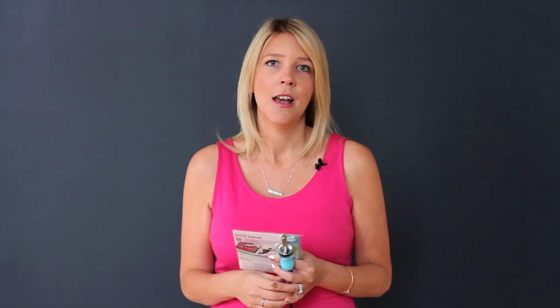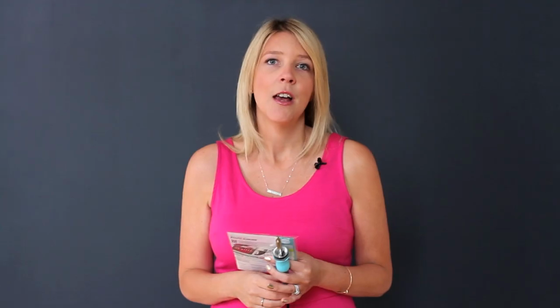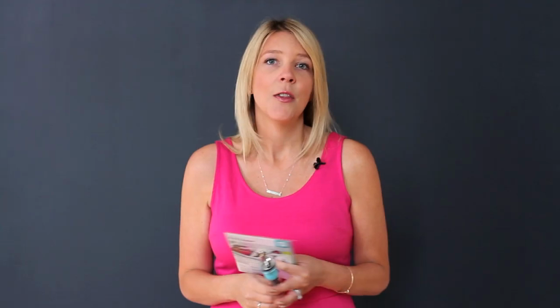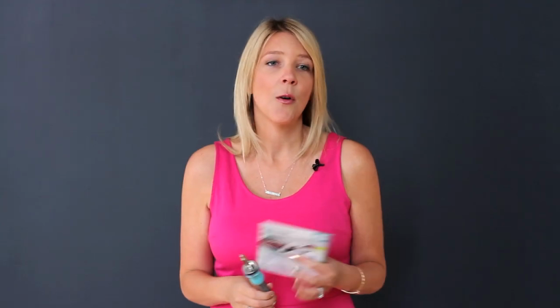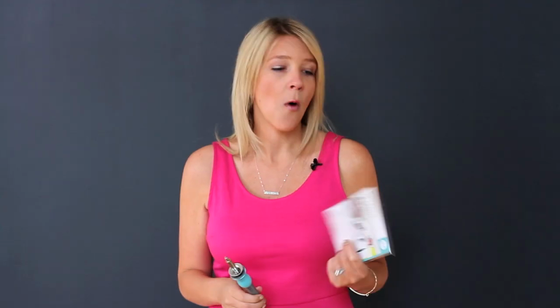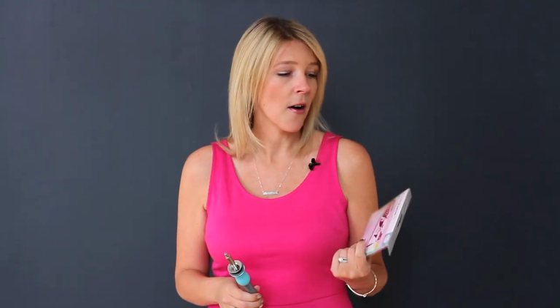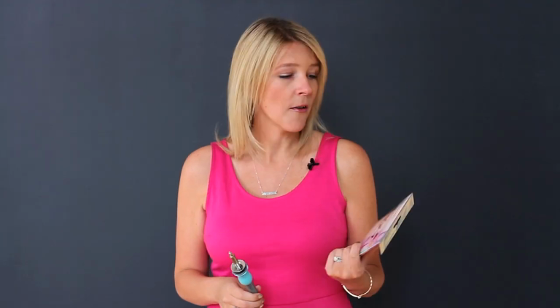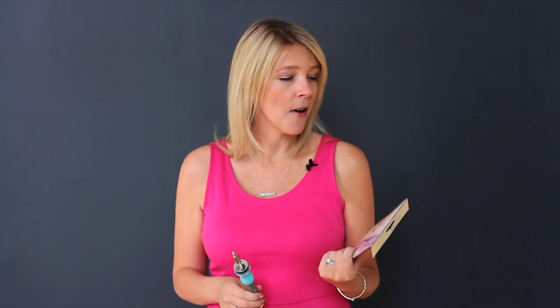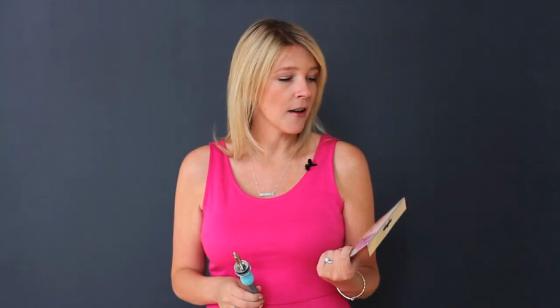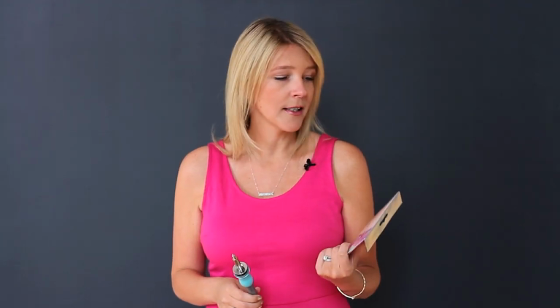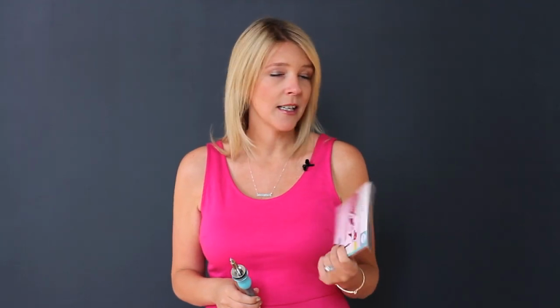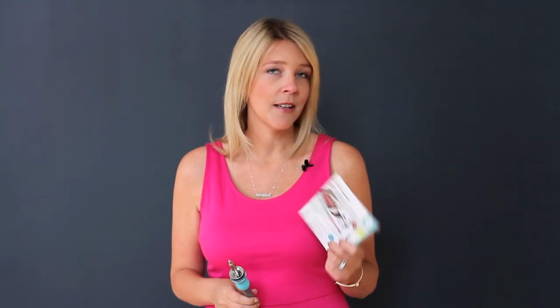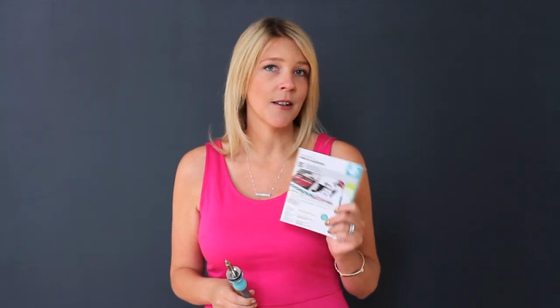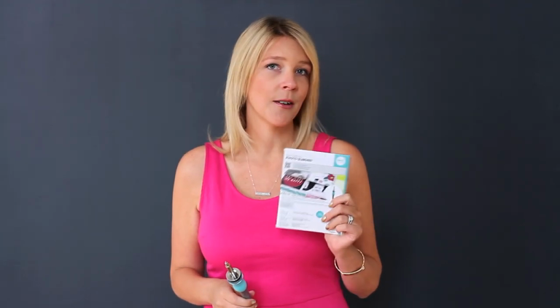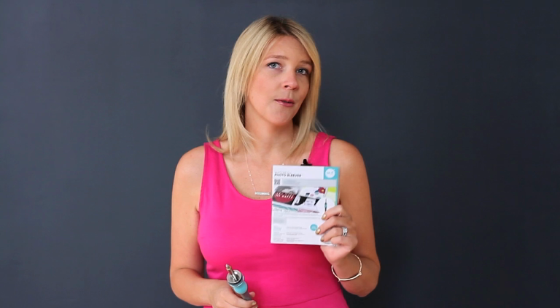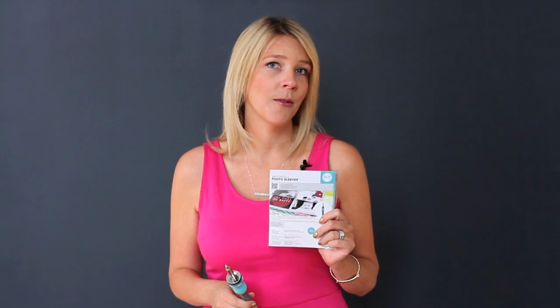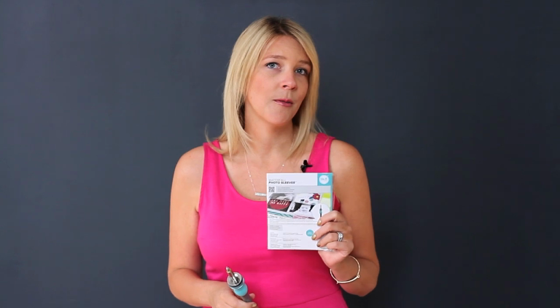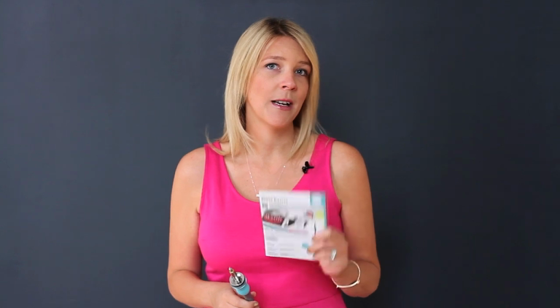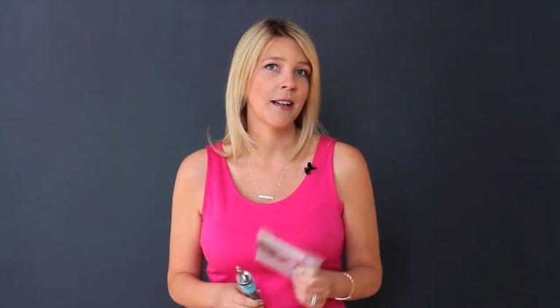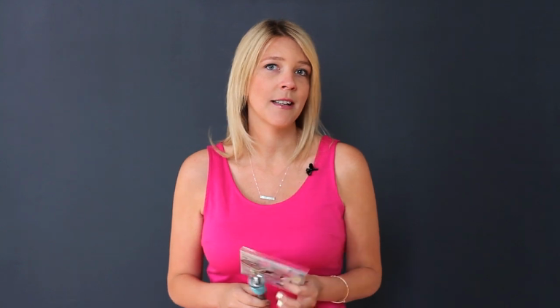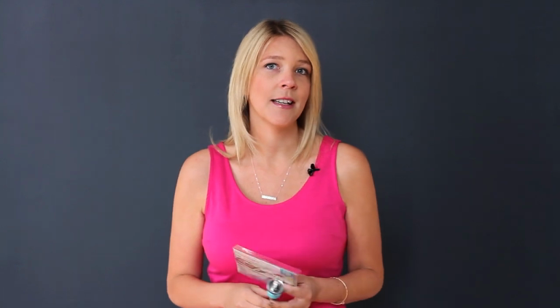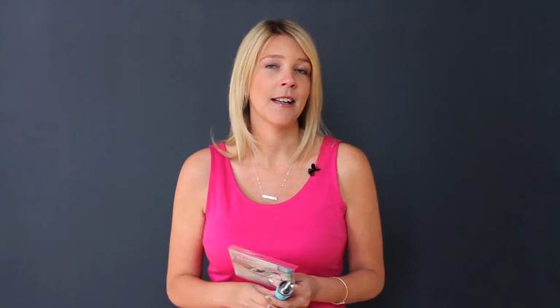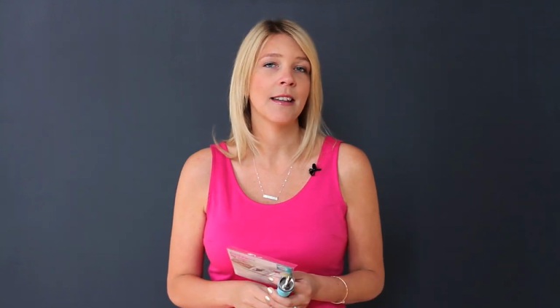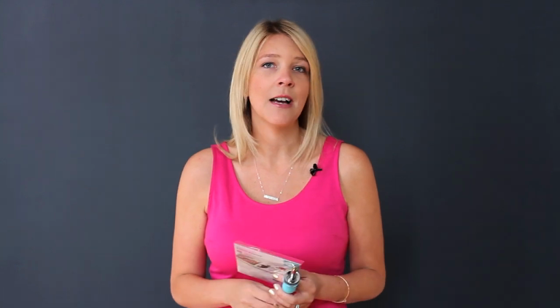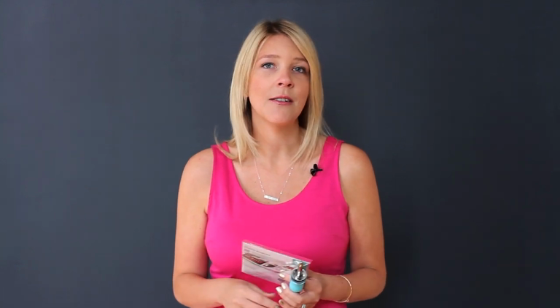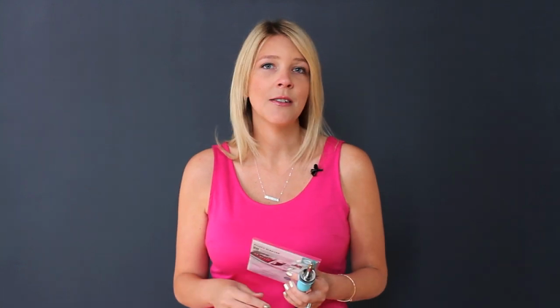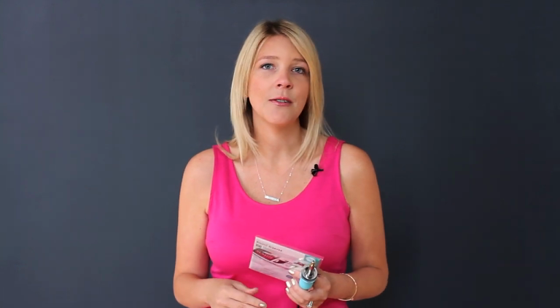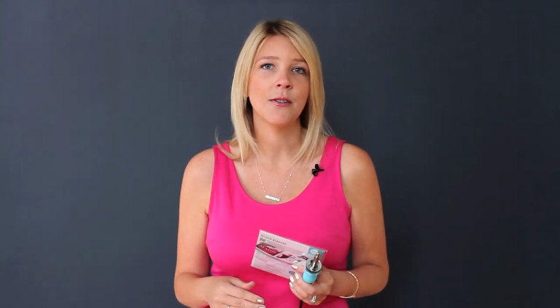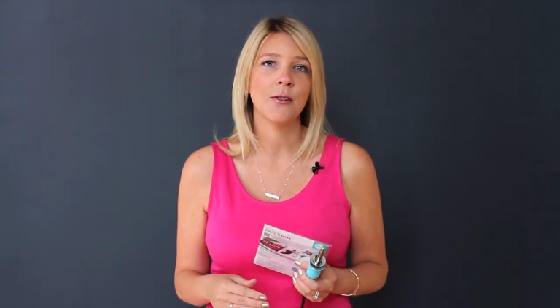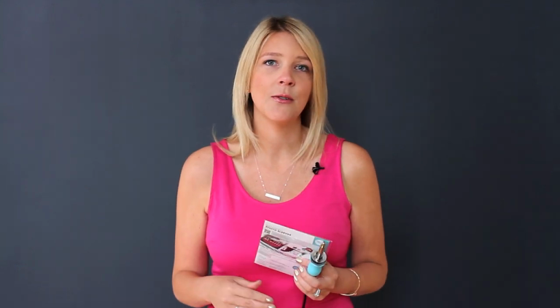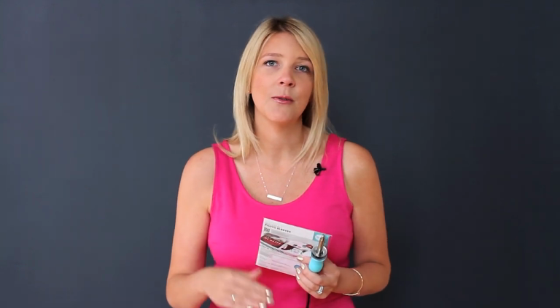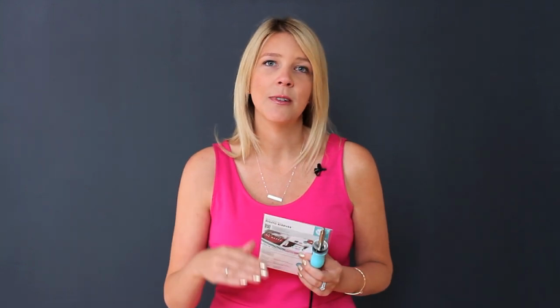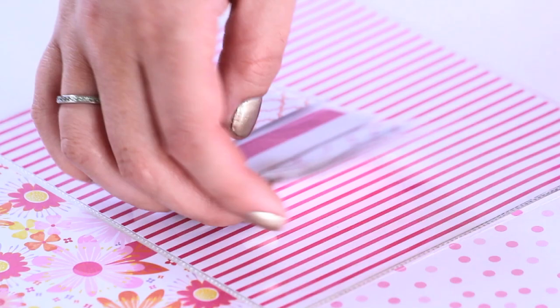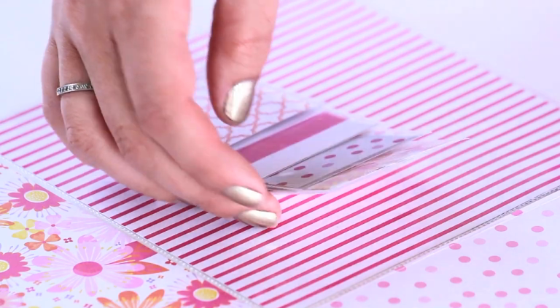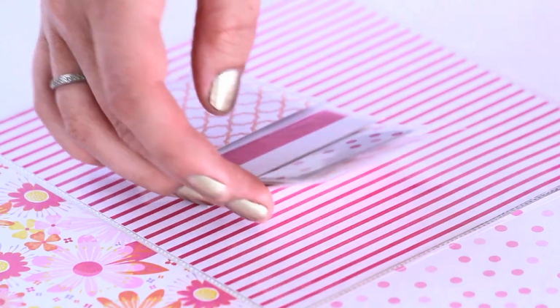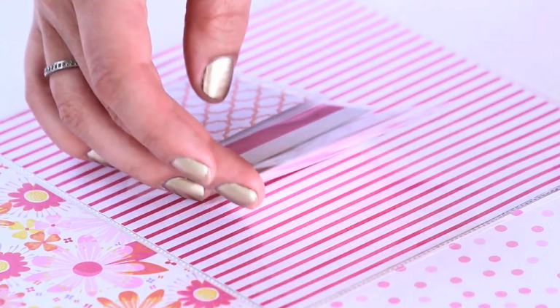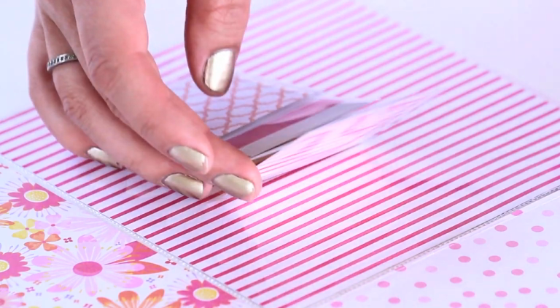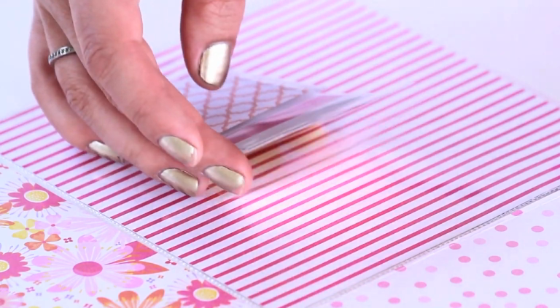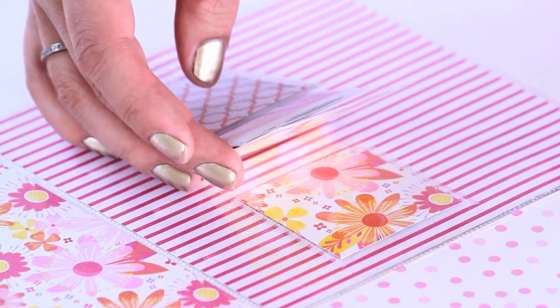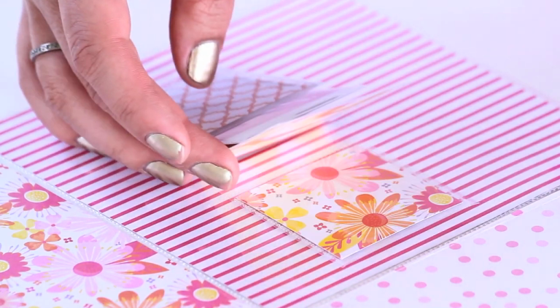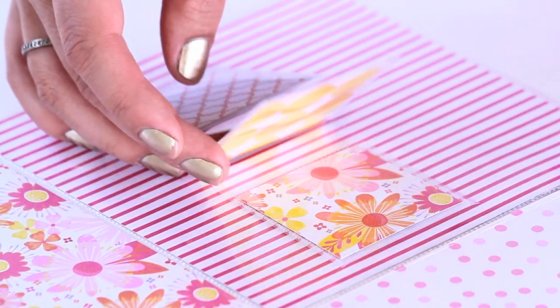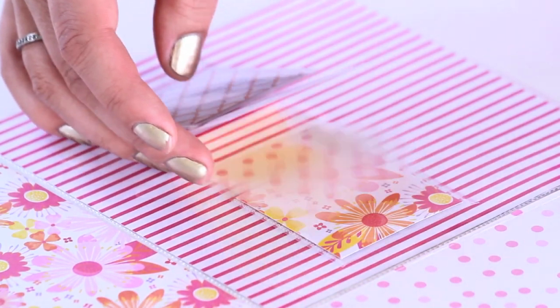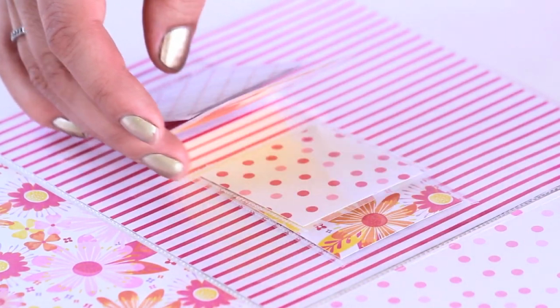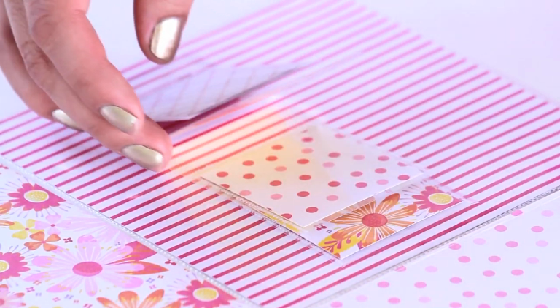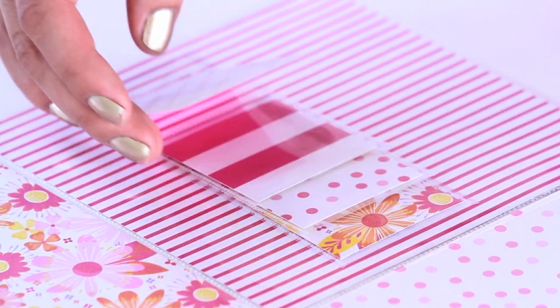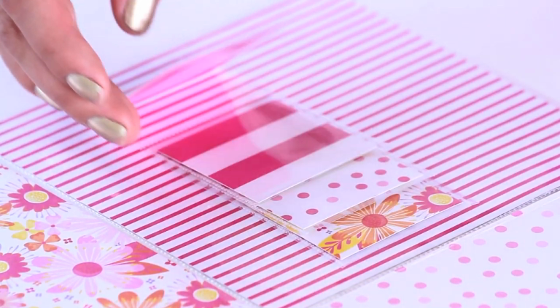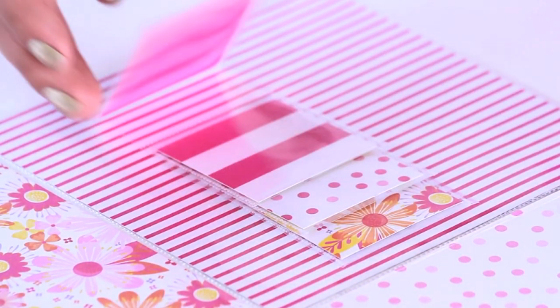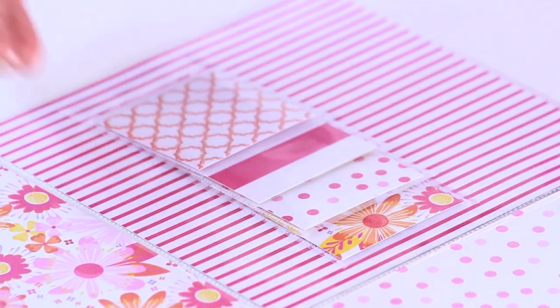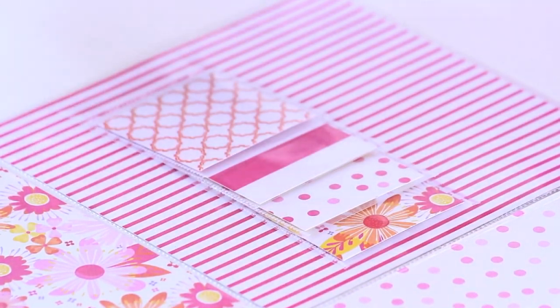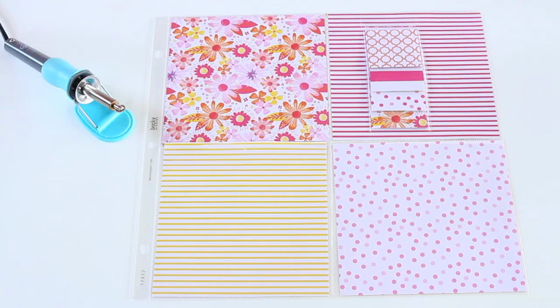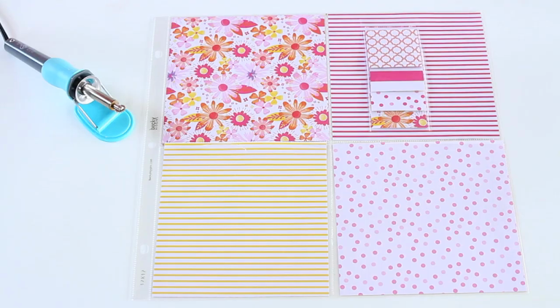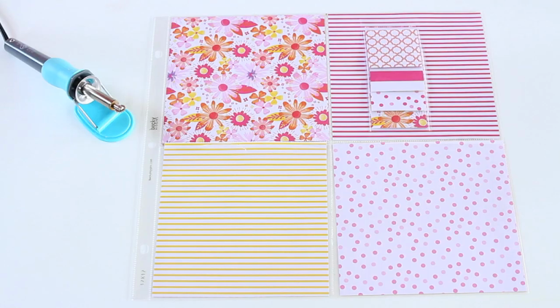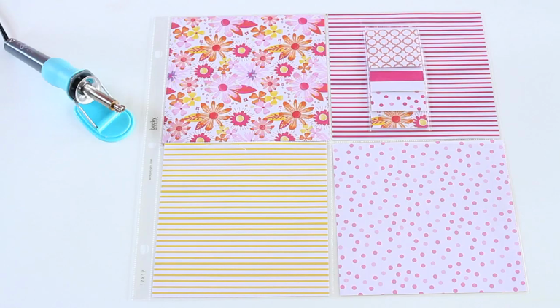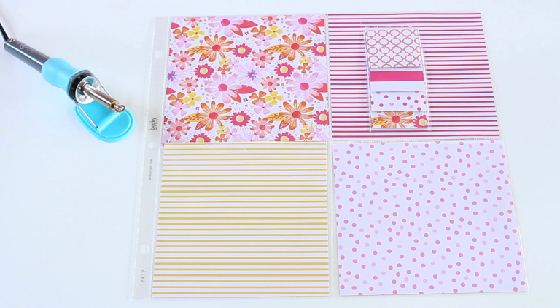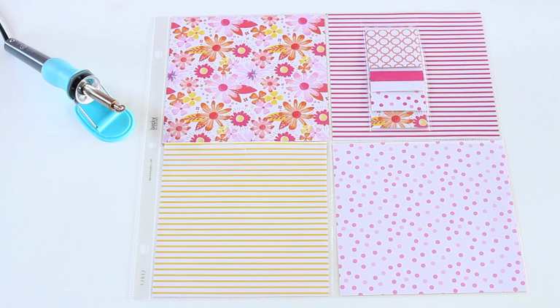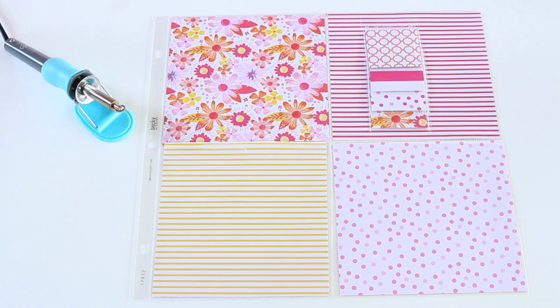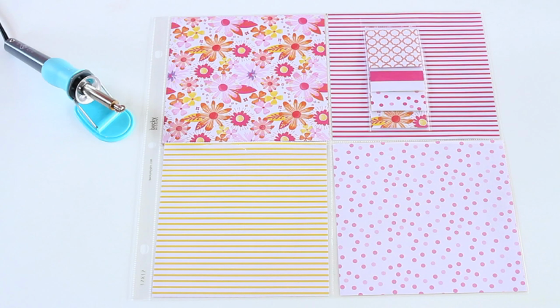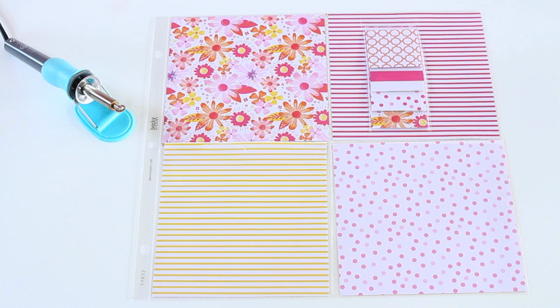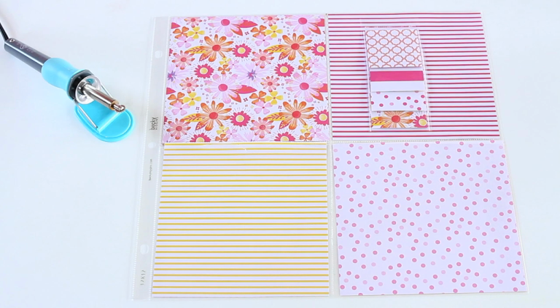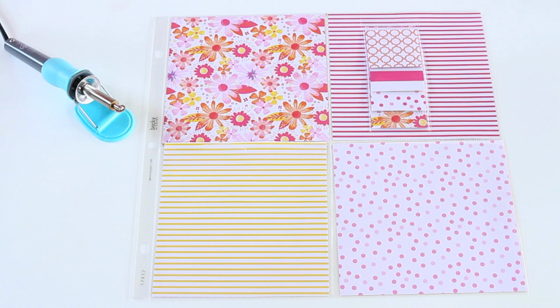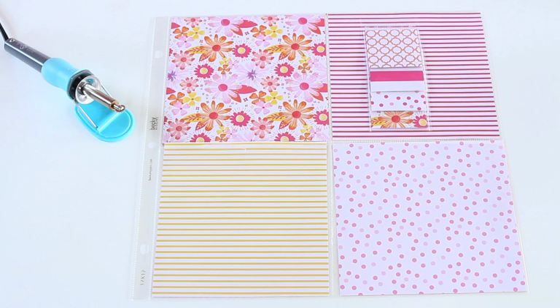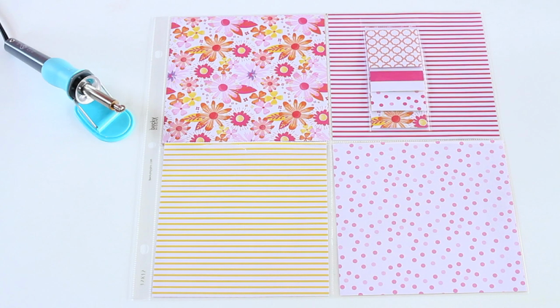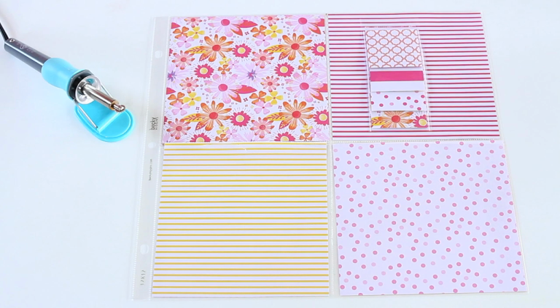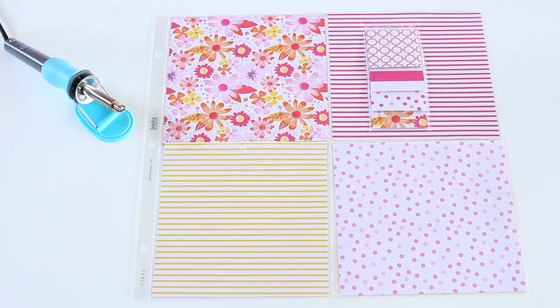The waterfall sleeves are cool because they allow you to layer your photos on your layout so you get more per page.